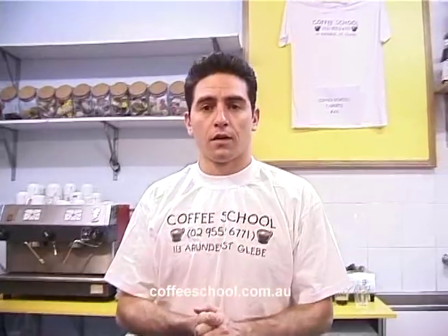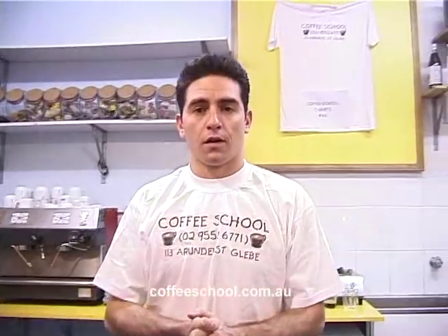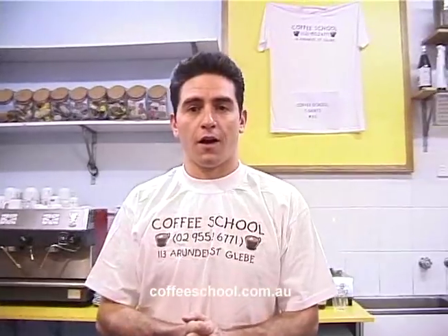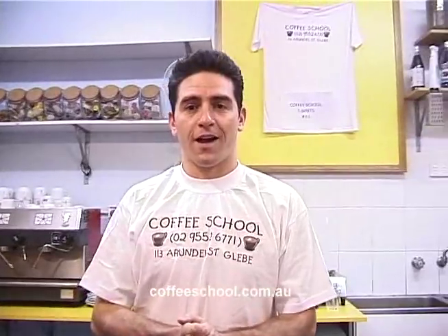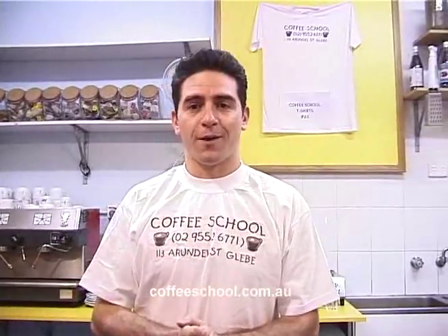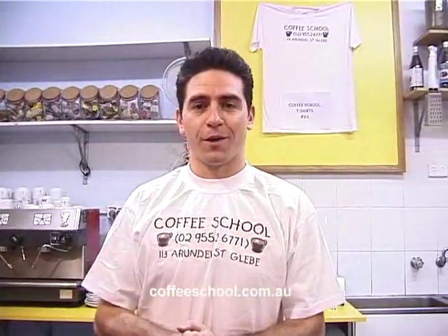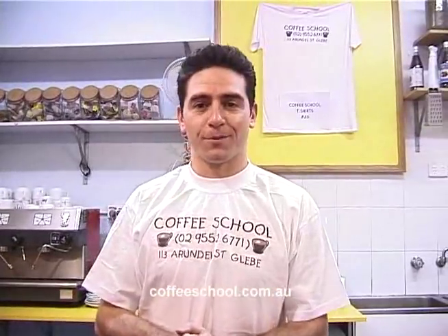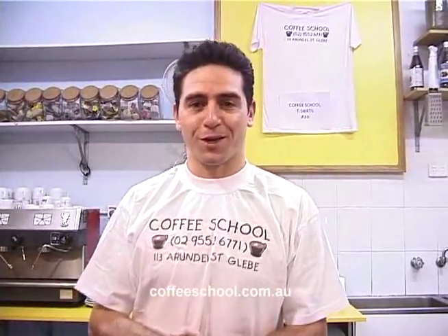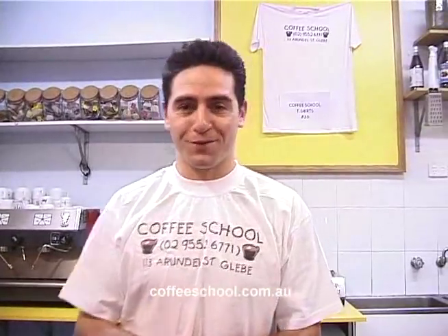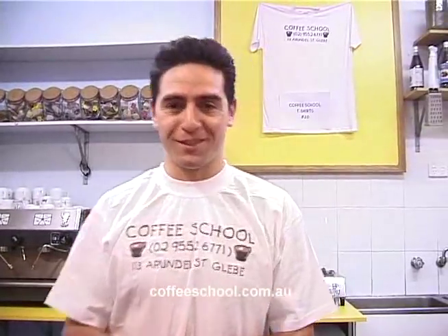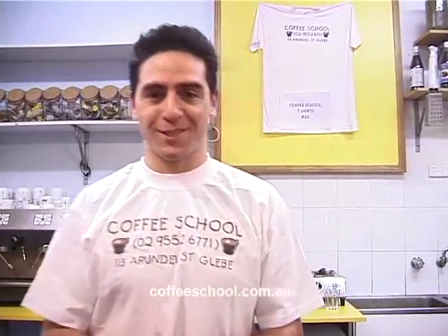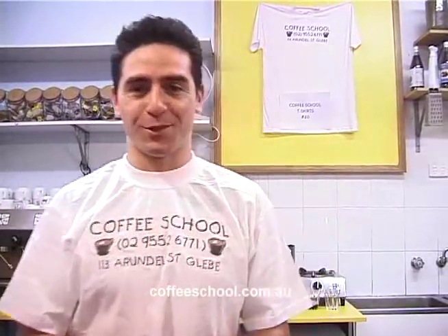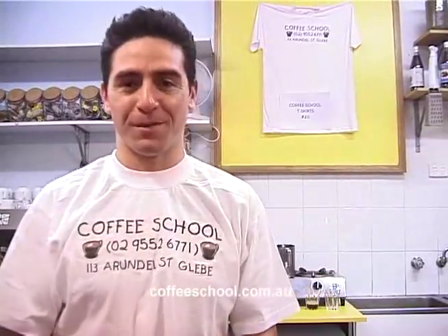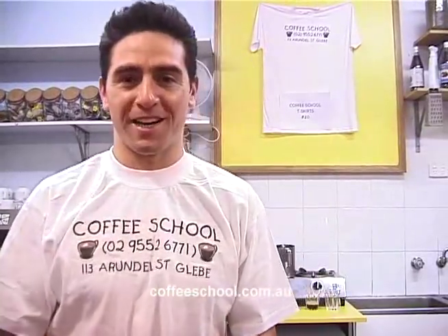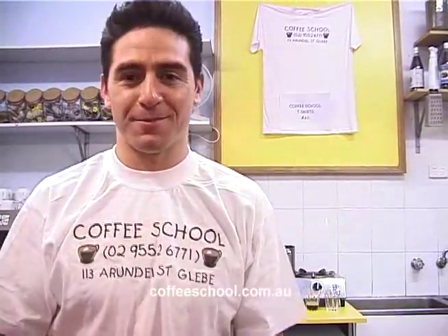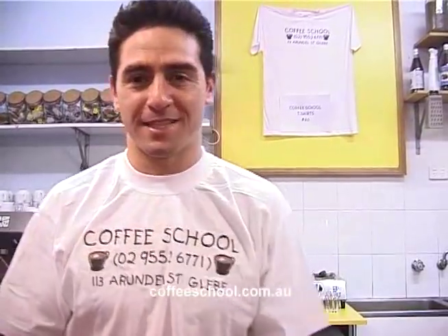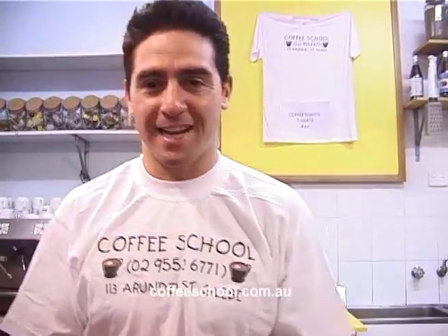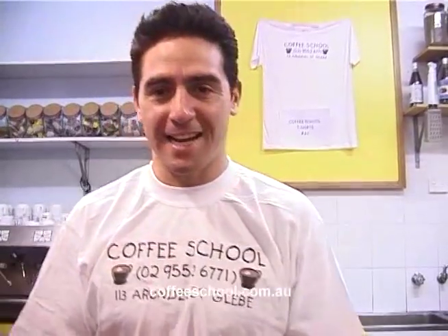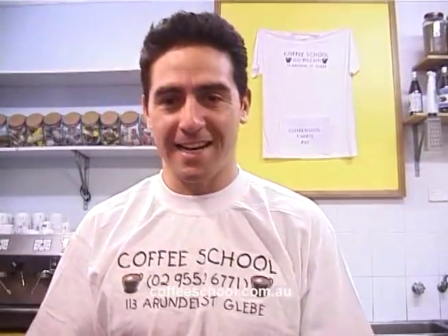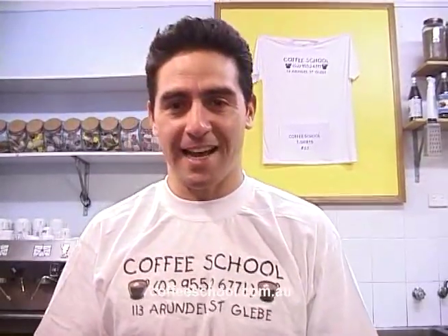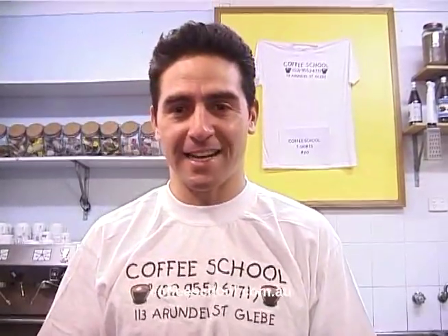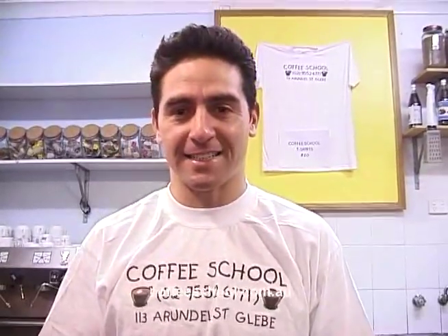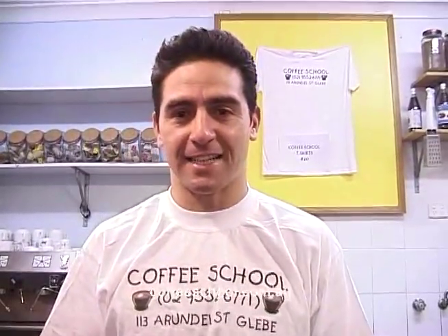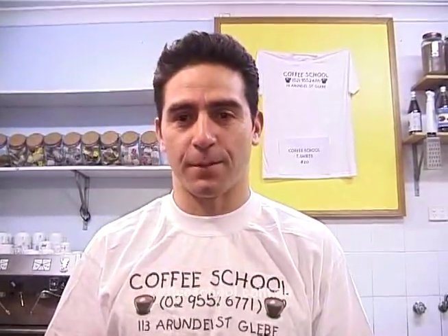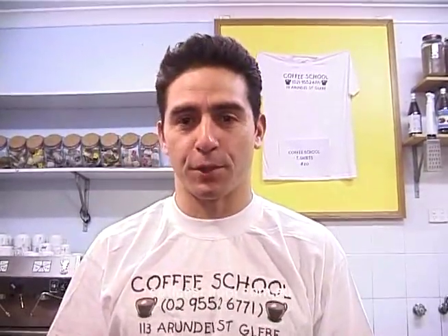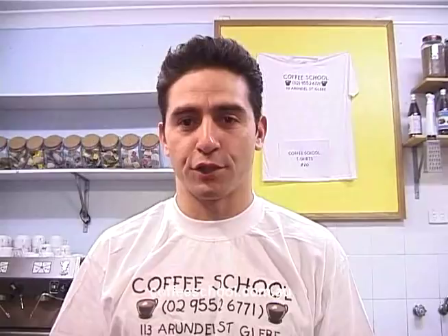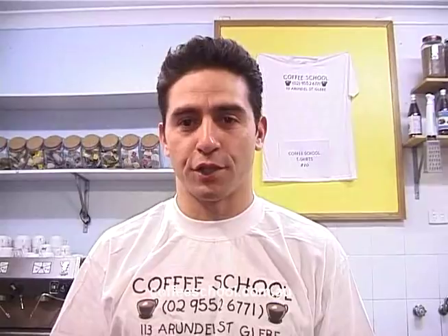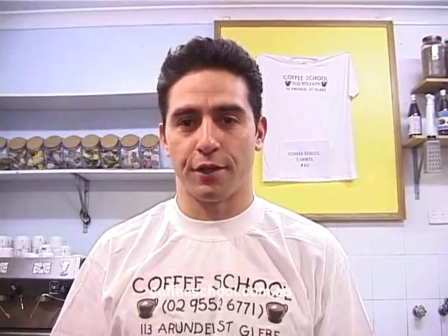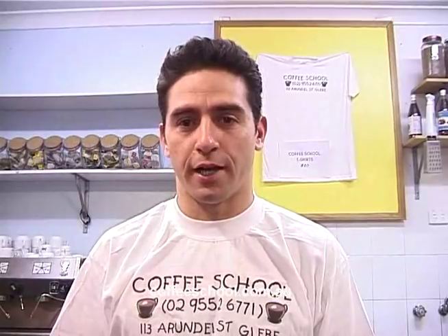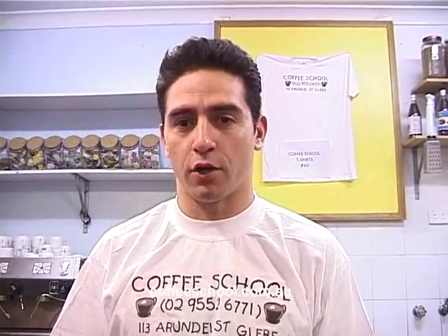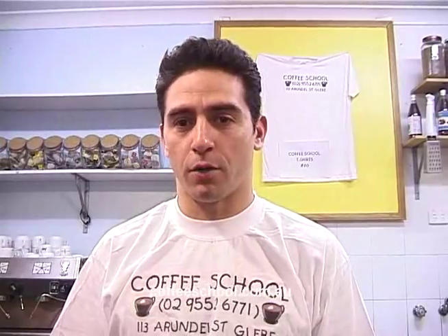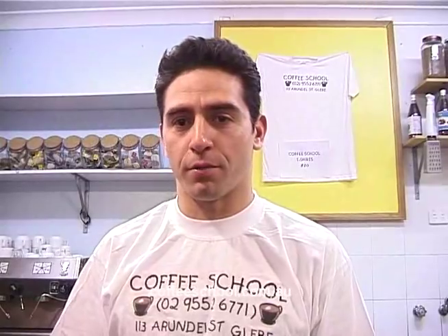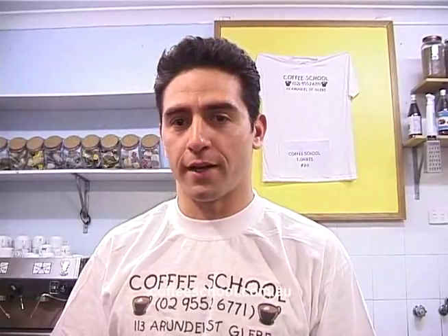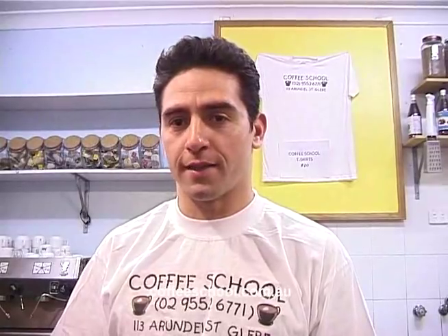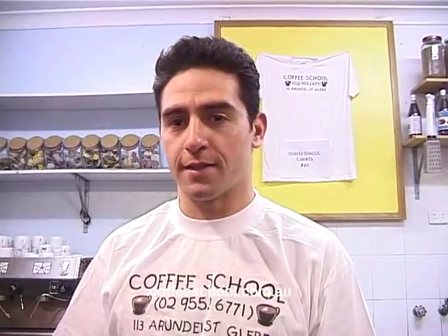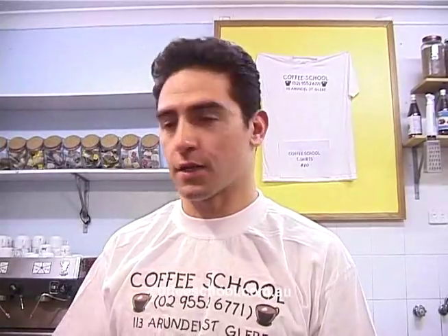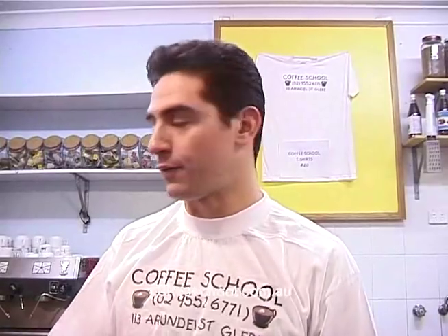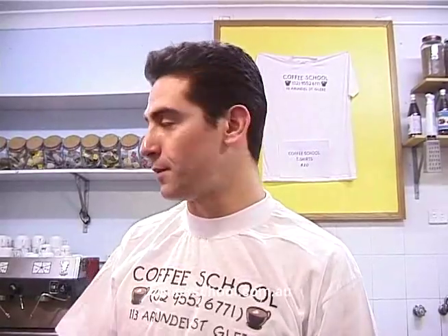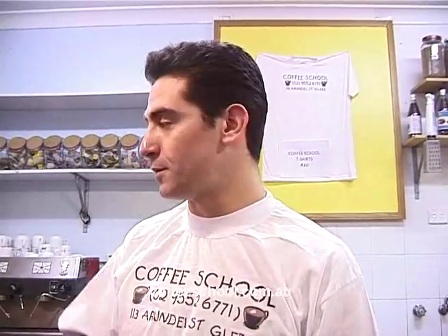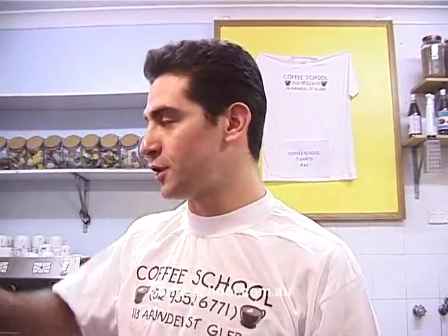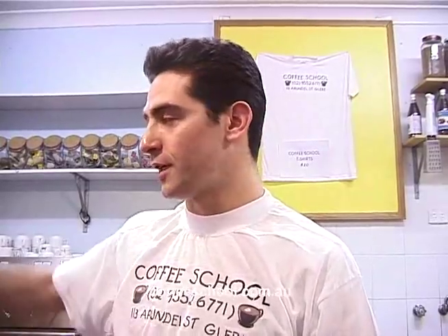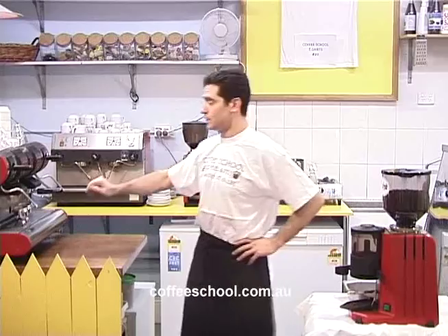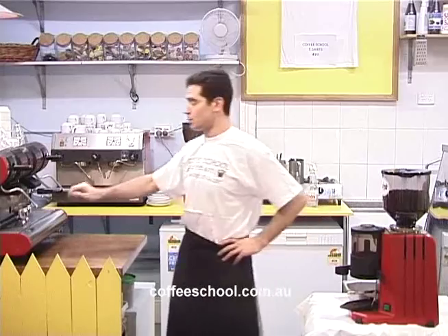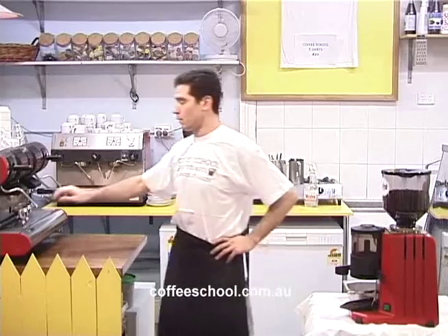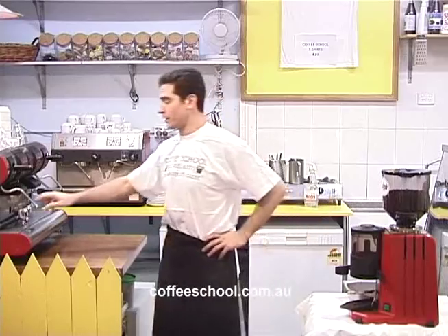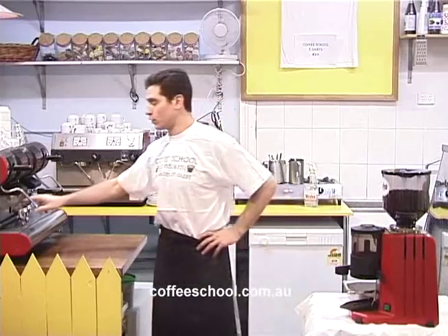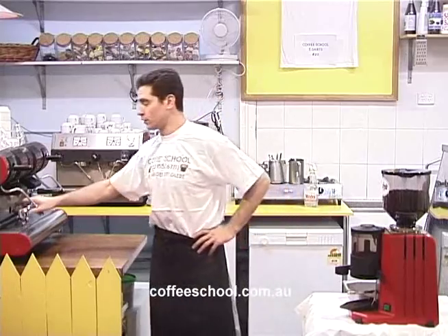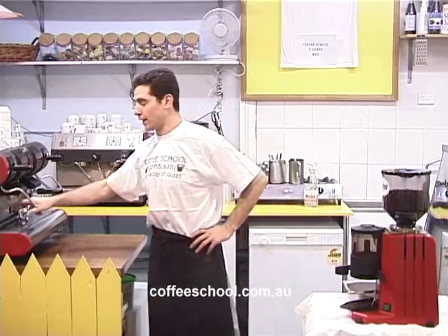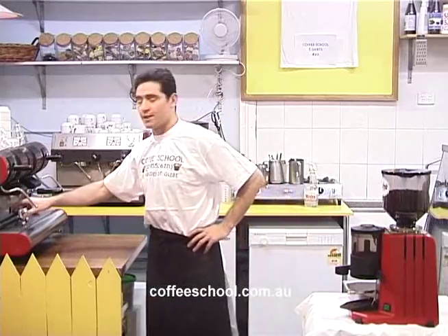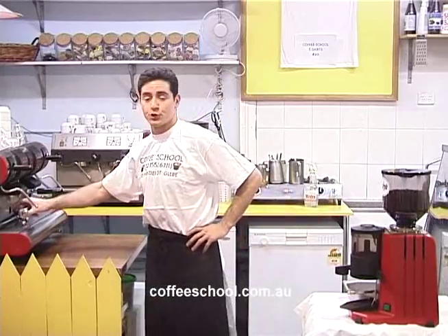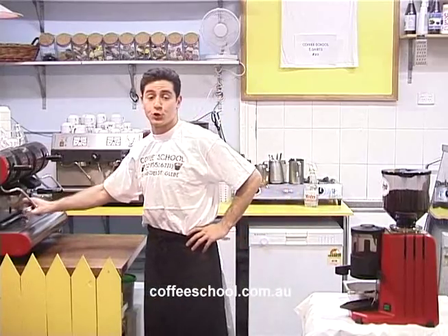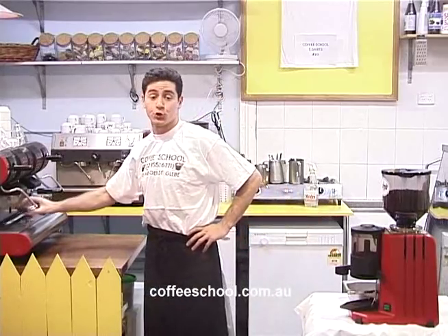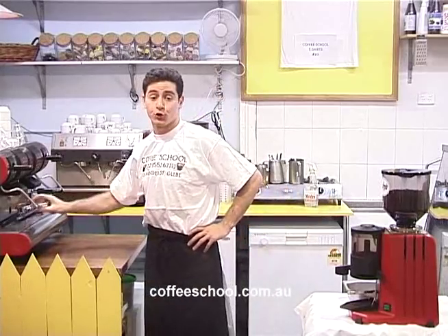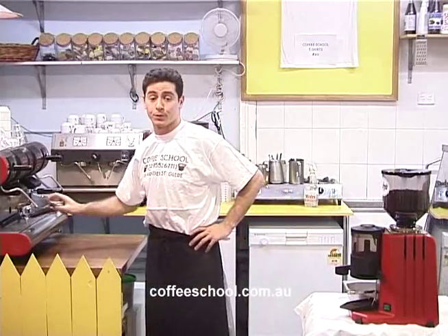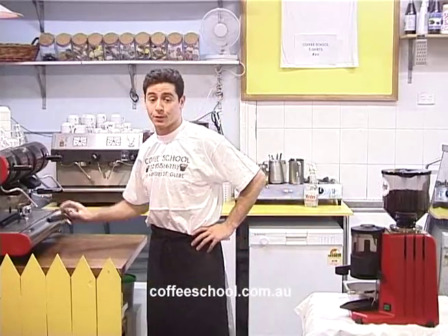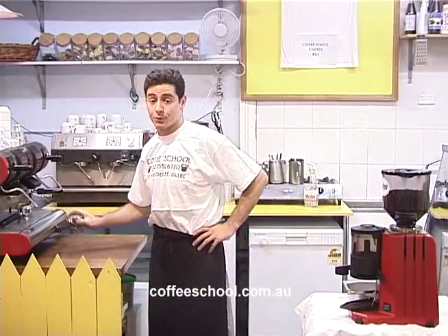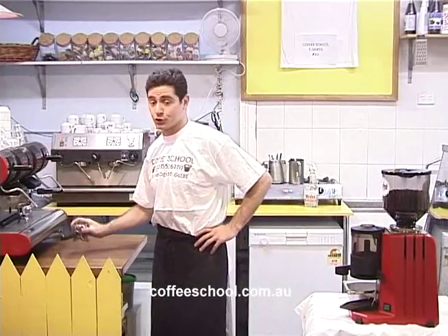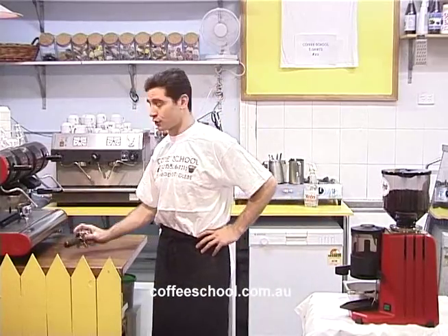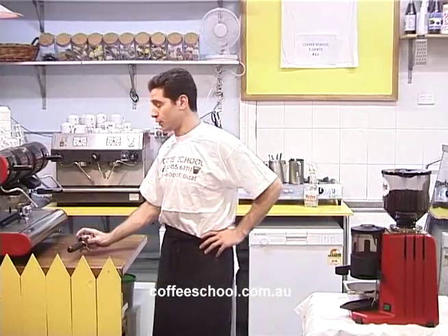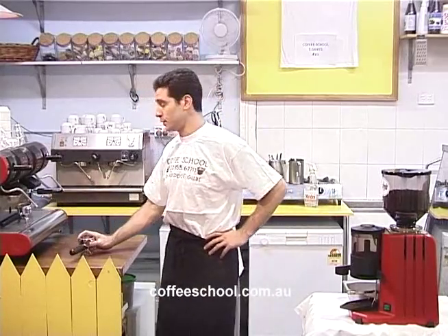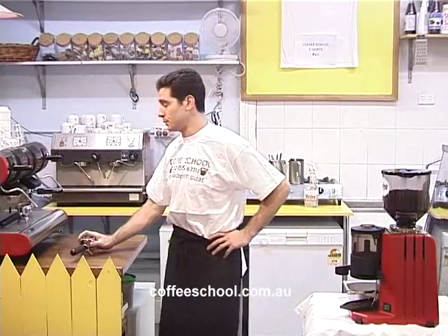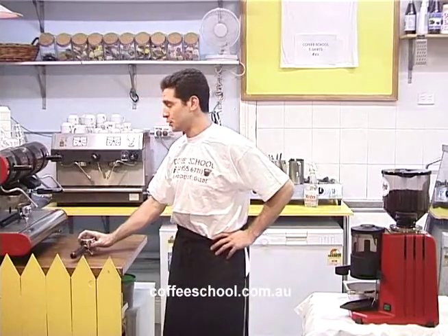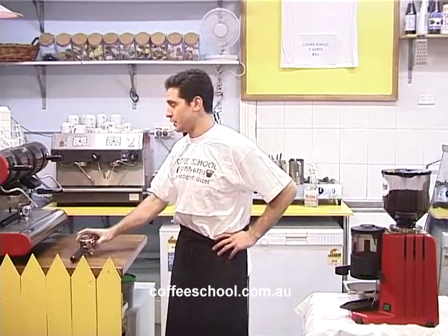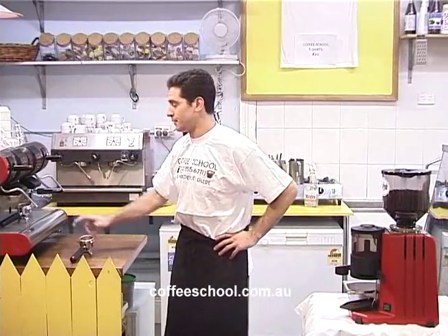Hi, welcome to coffee school. My name is Dan and today I'm going to show you how to operate this coffee machine, which is what we call a two-group commercial coffee machine.